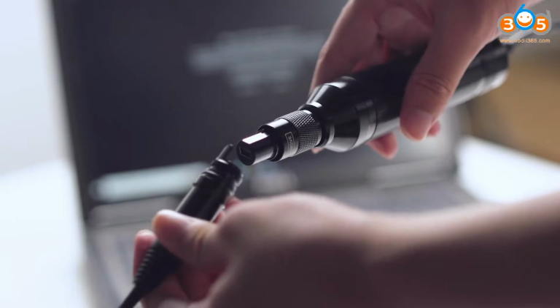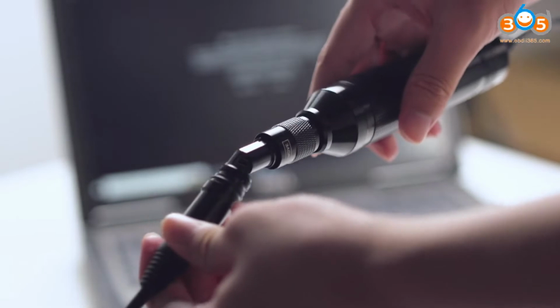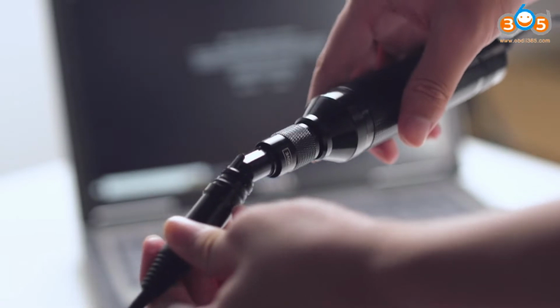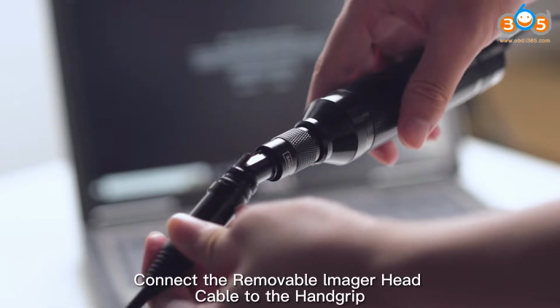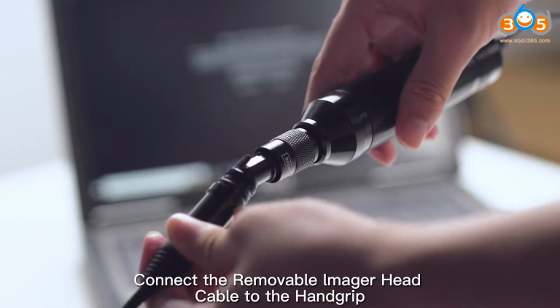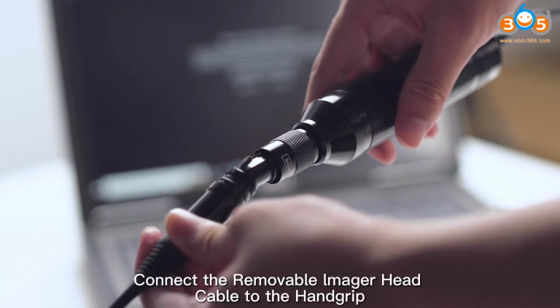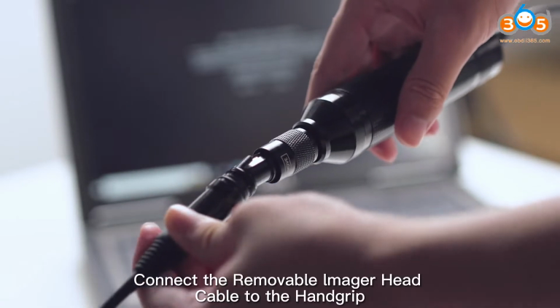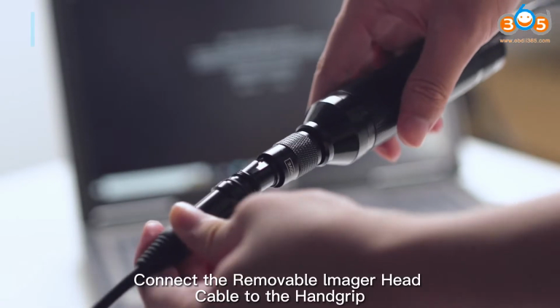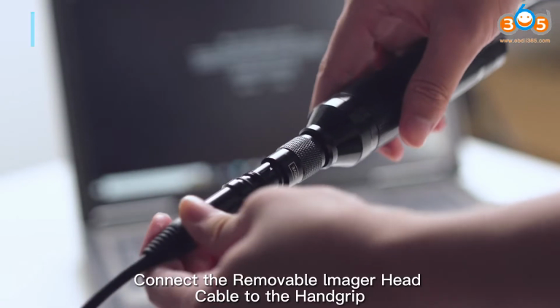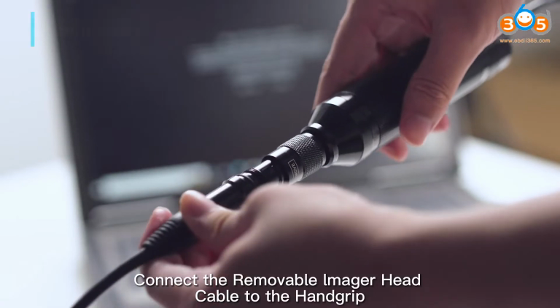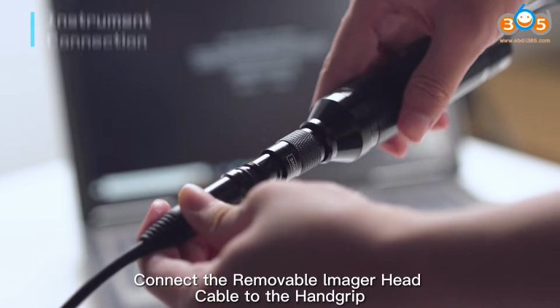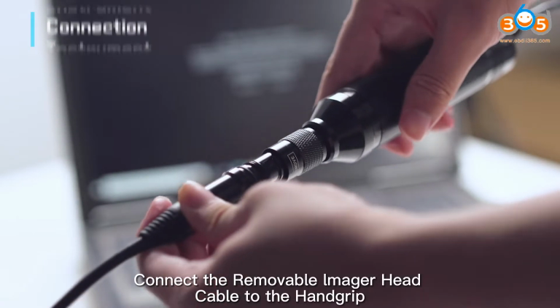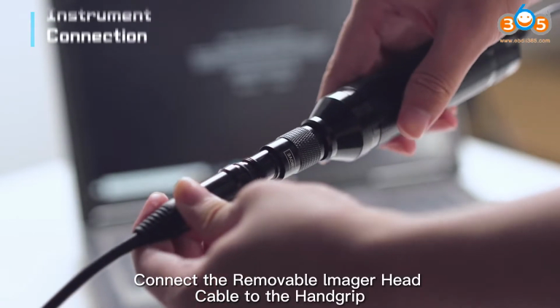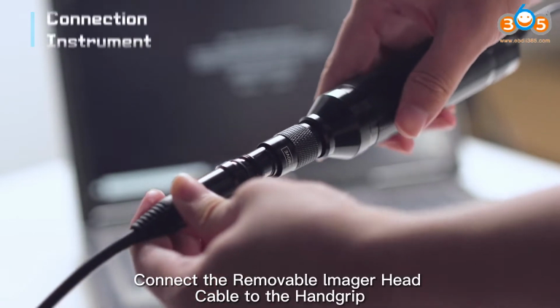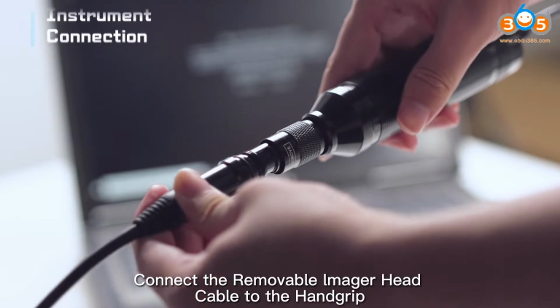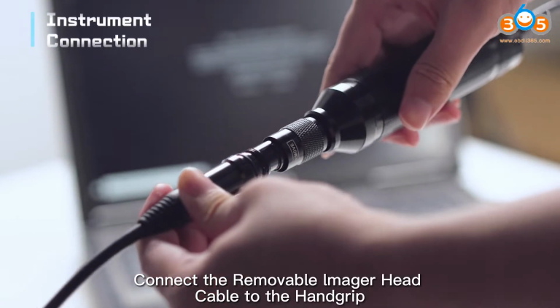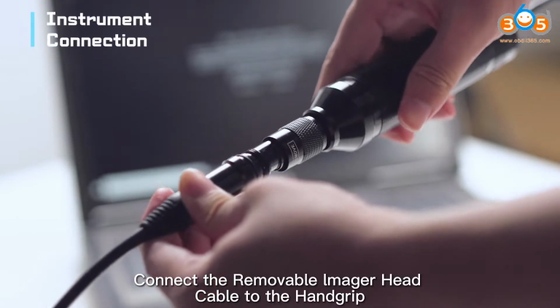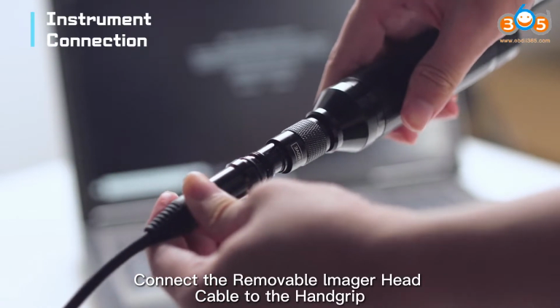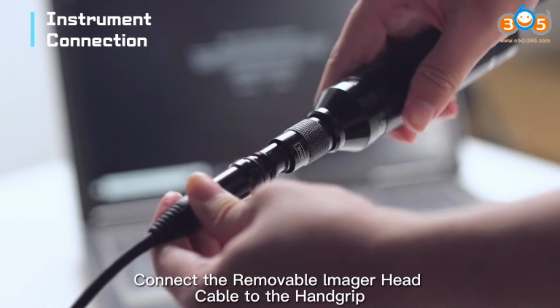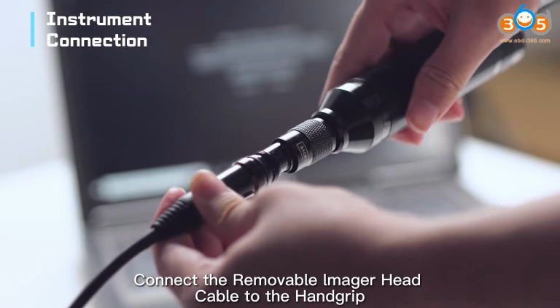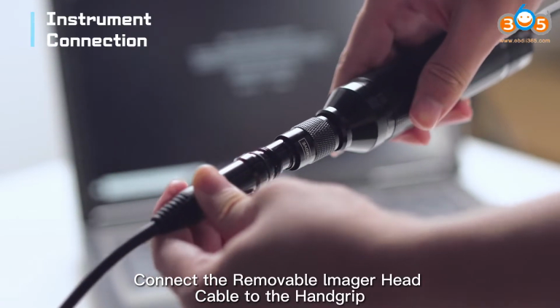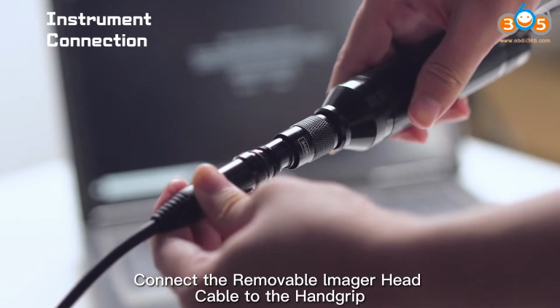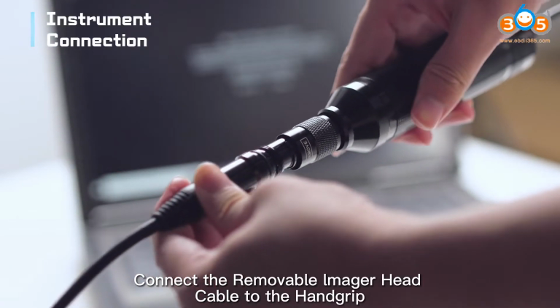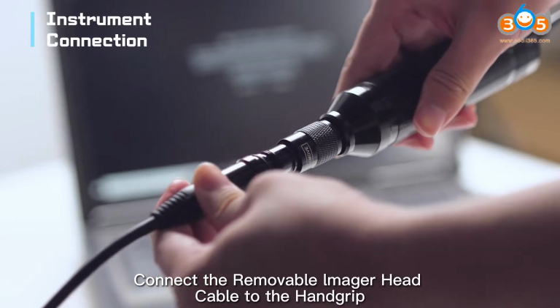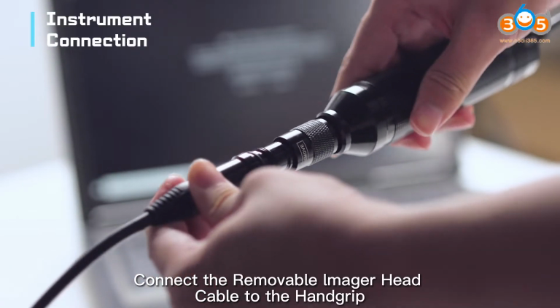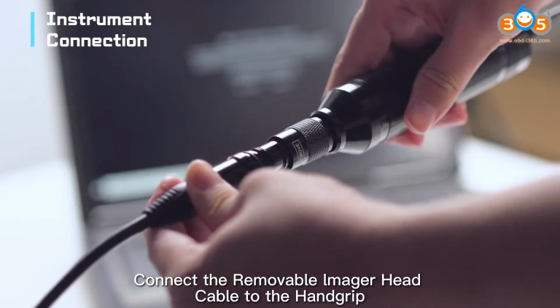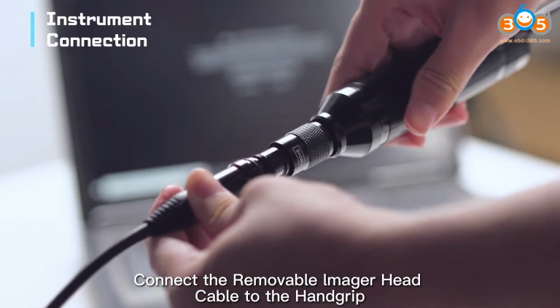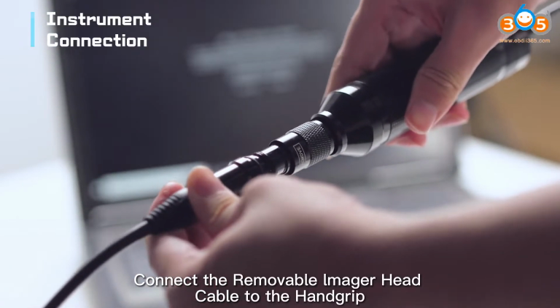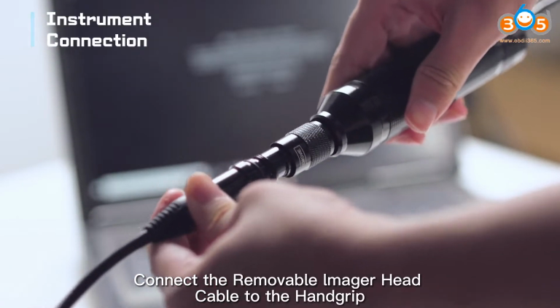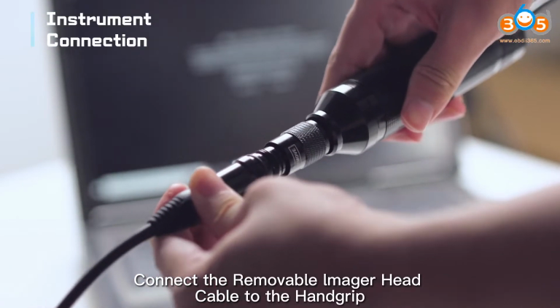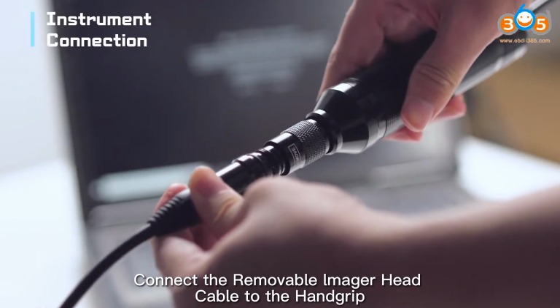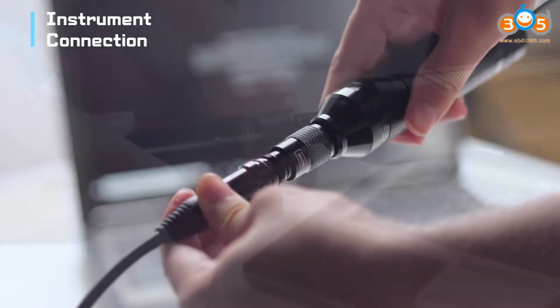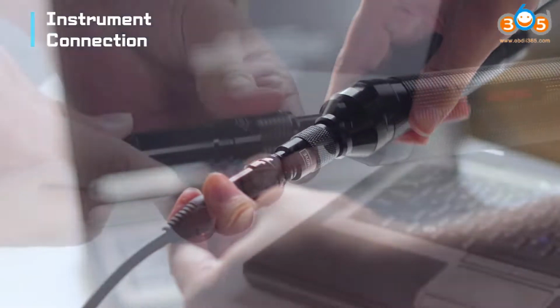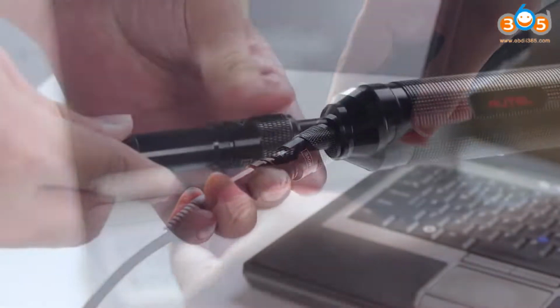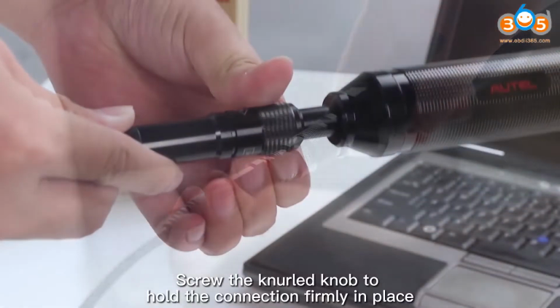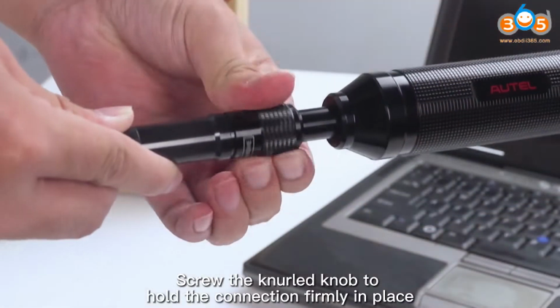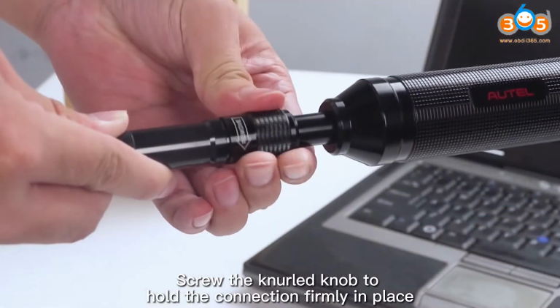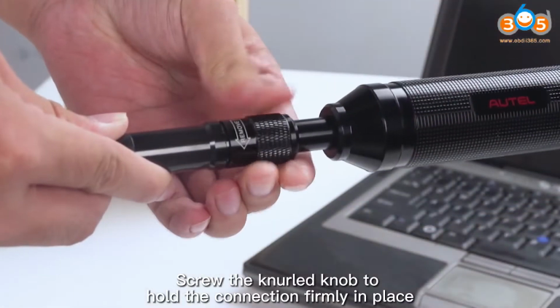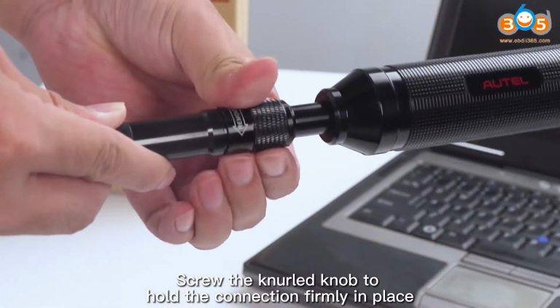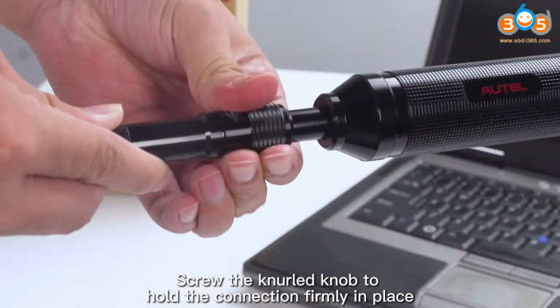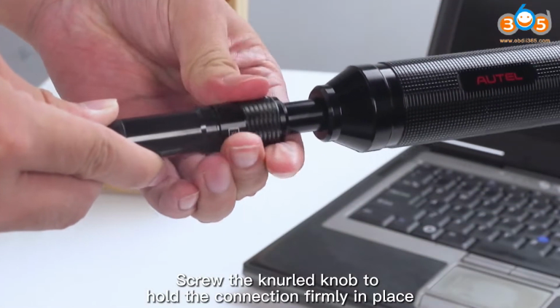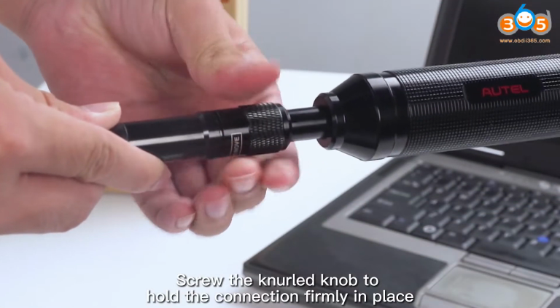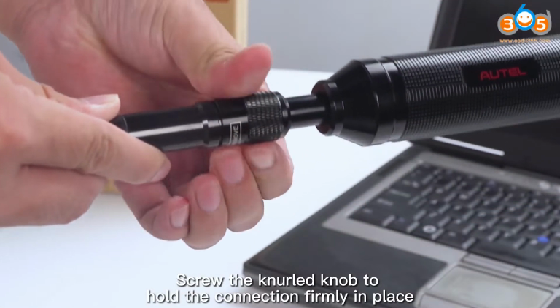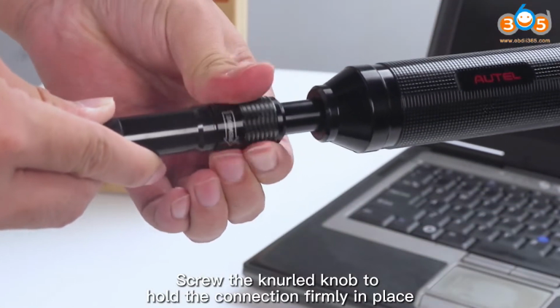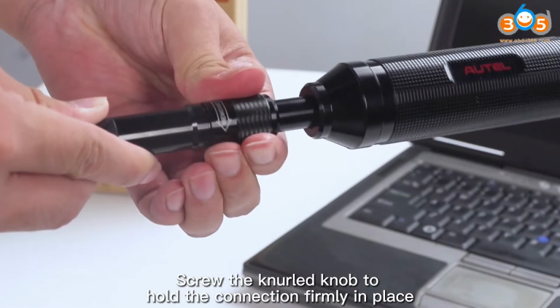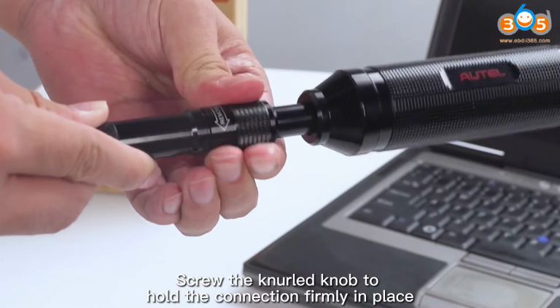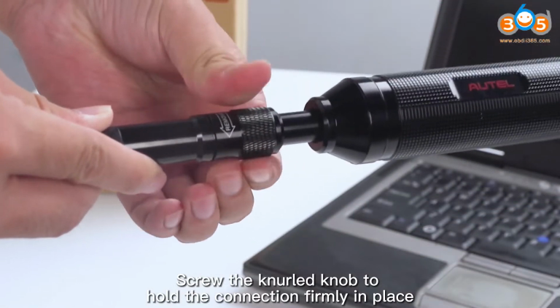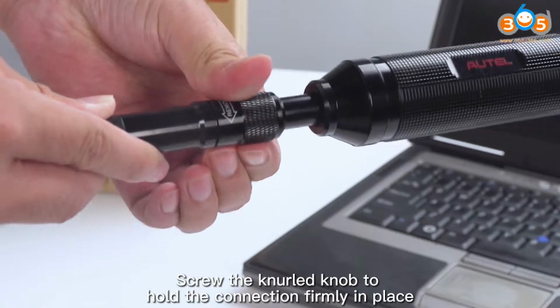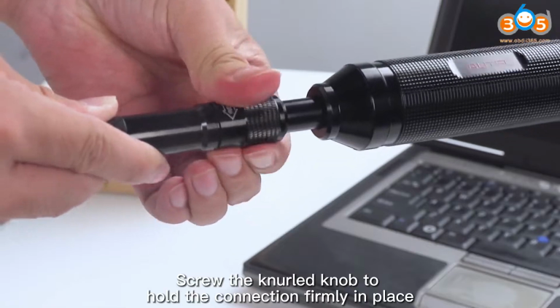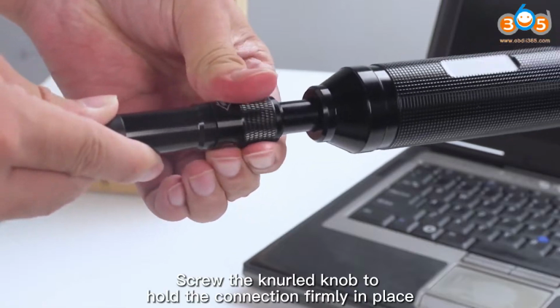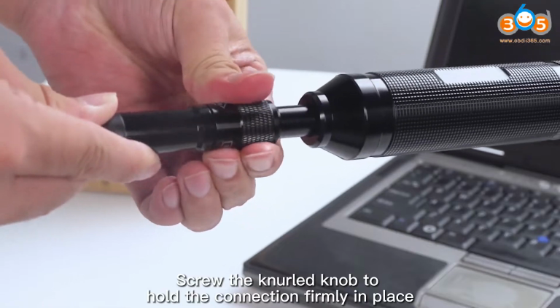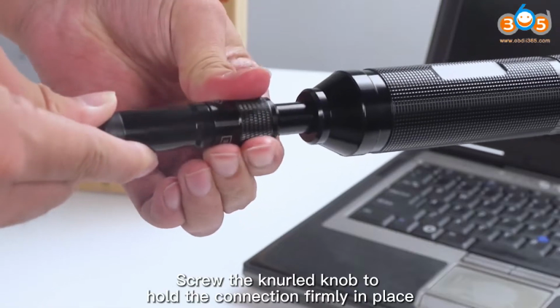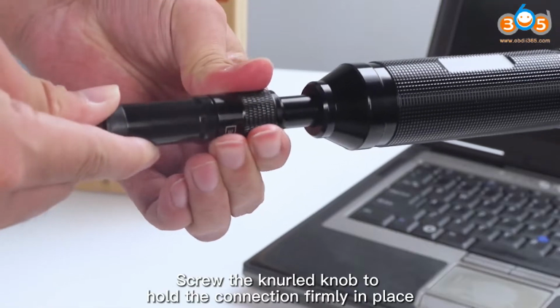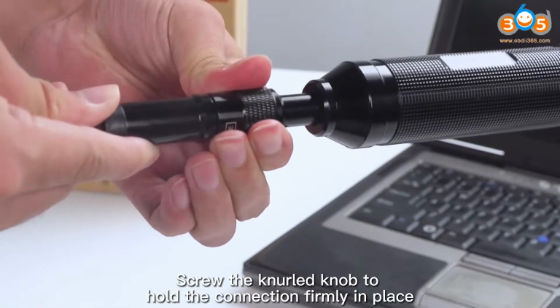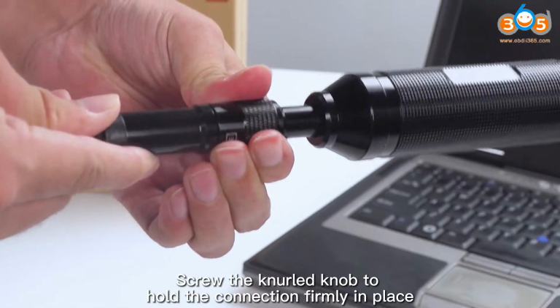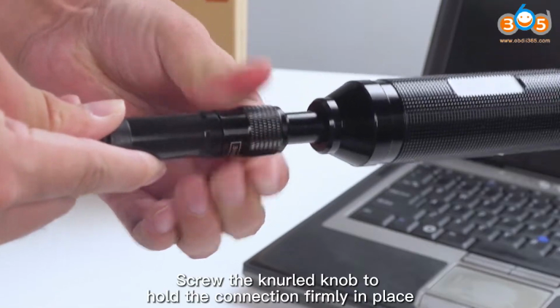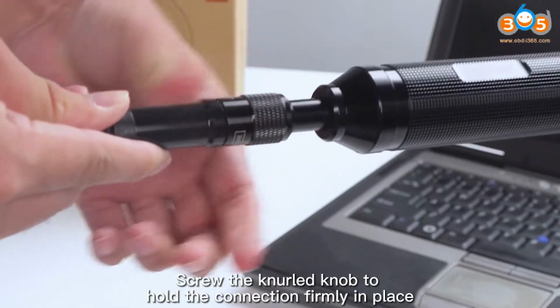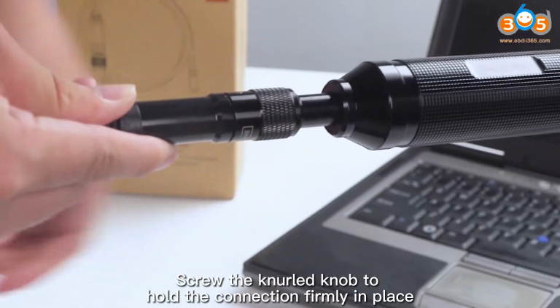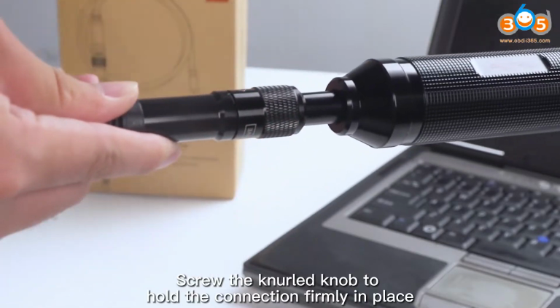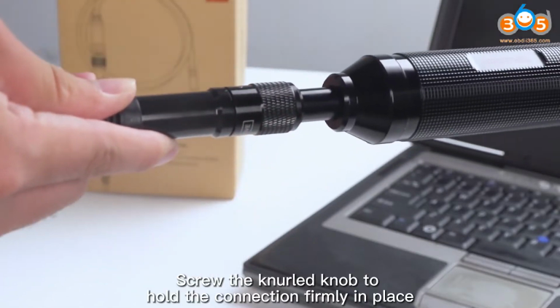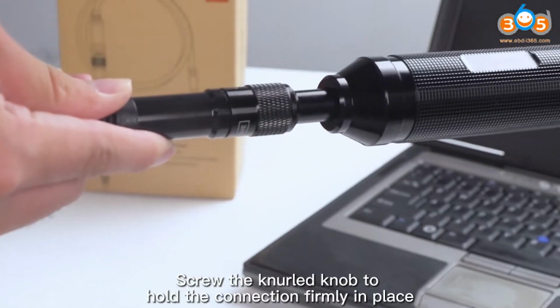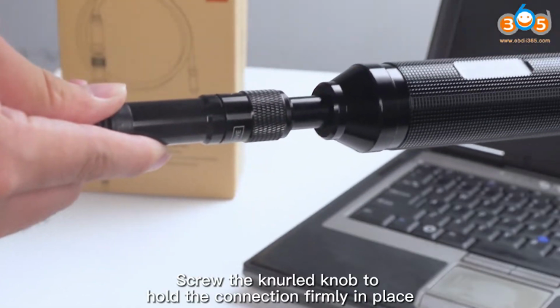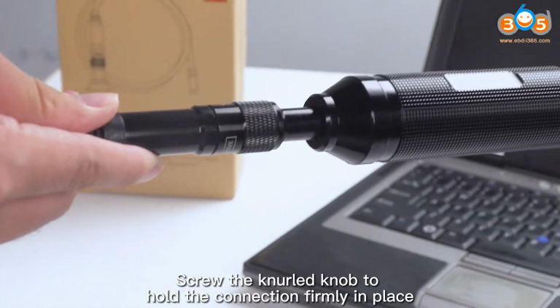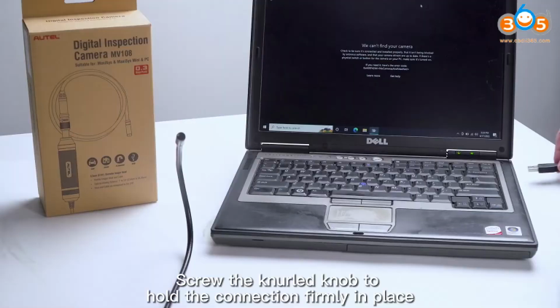Connect the removable major head cable to the handgrip, then screw the knurled knob to hold the connection firmly in place.